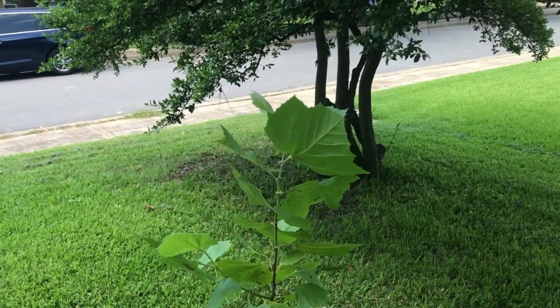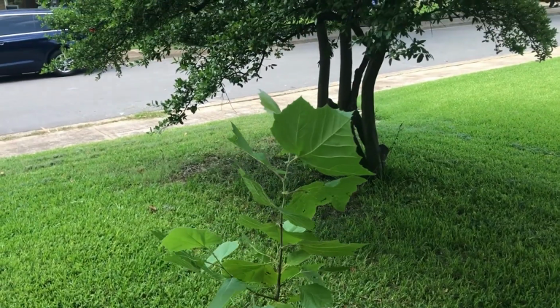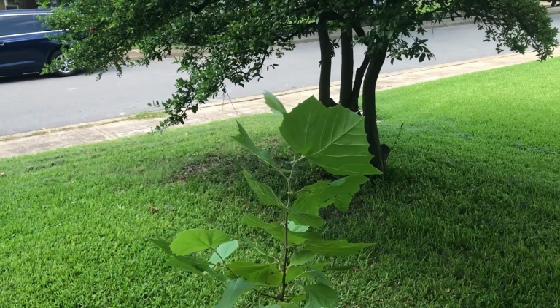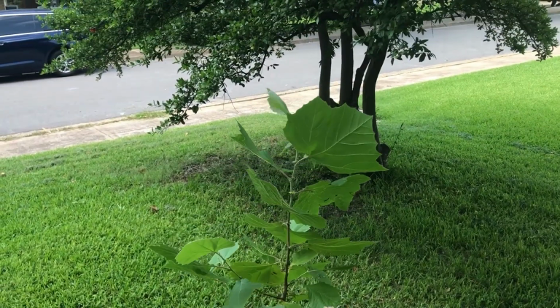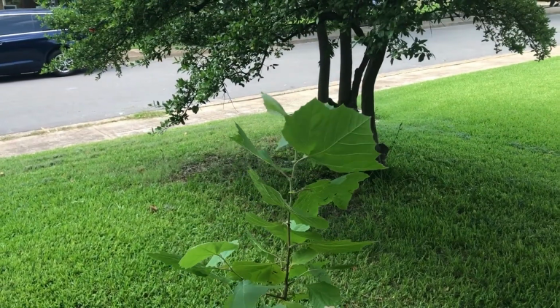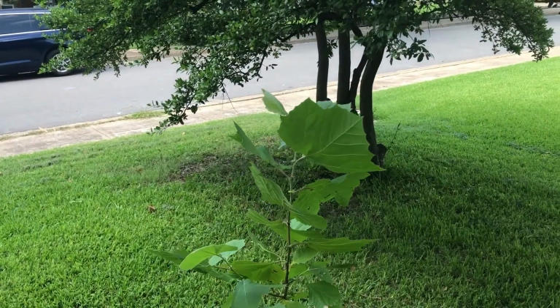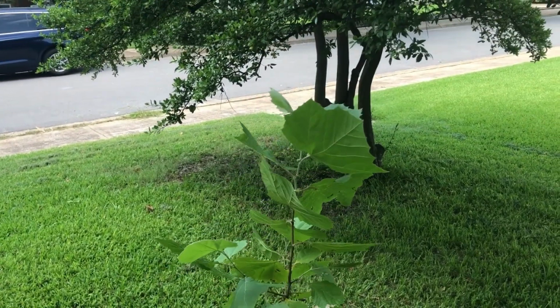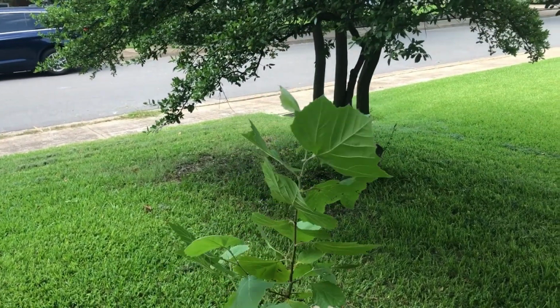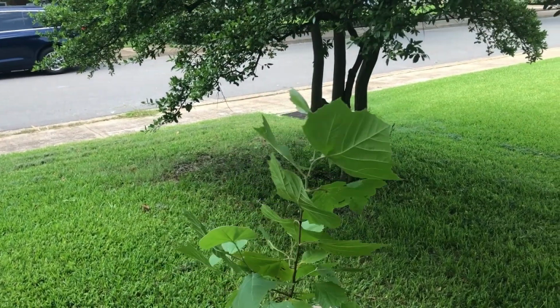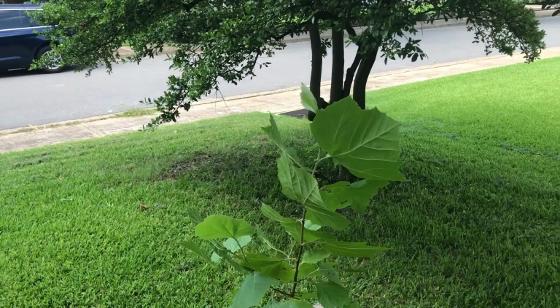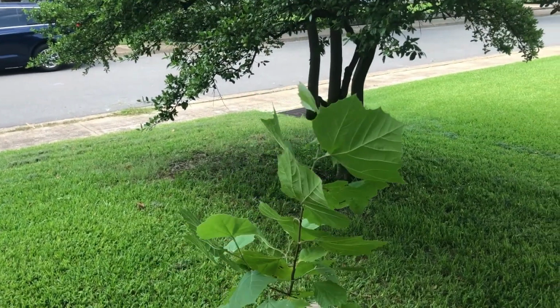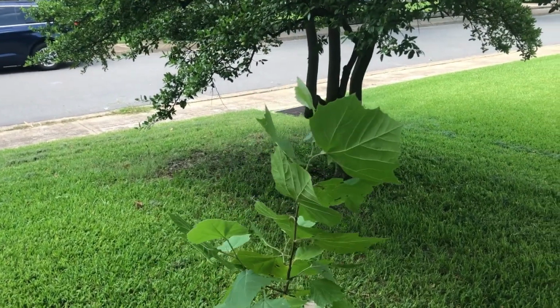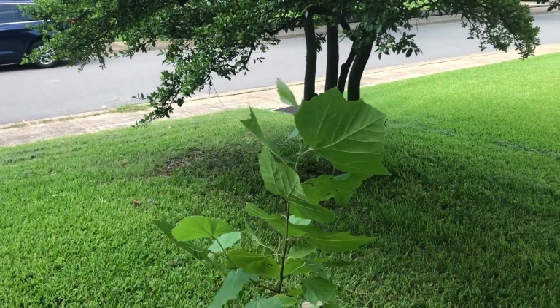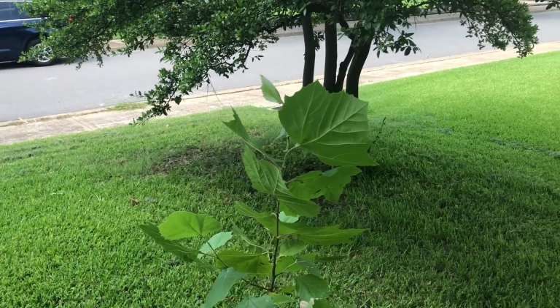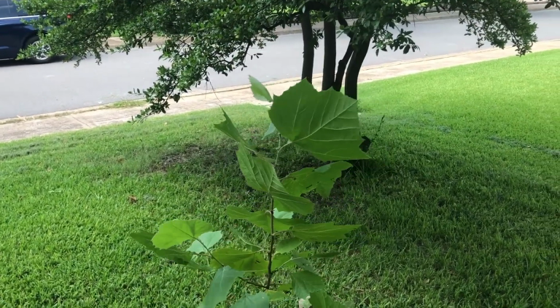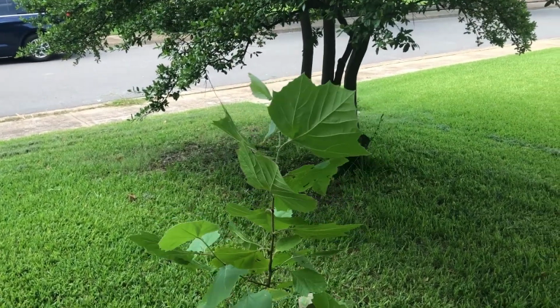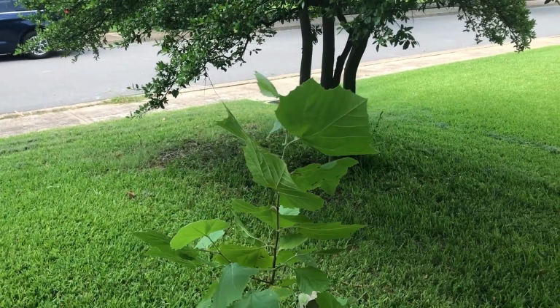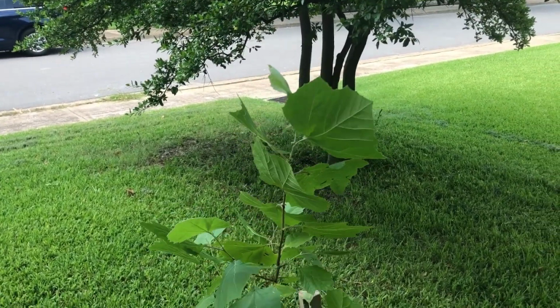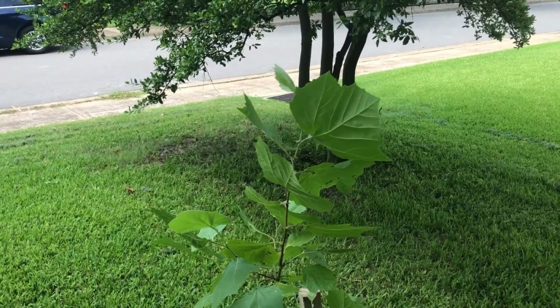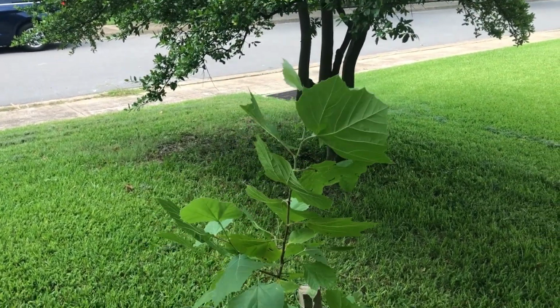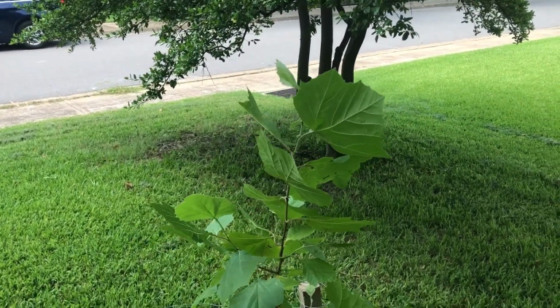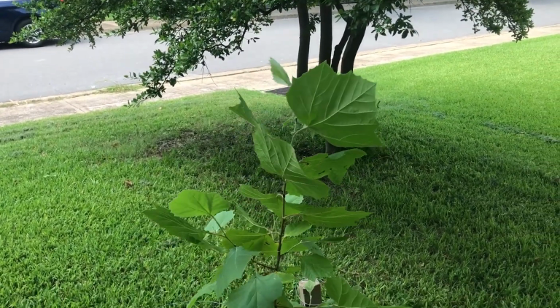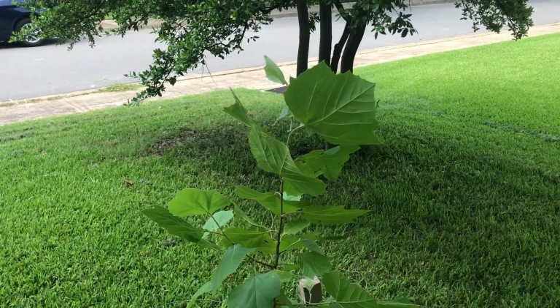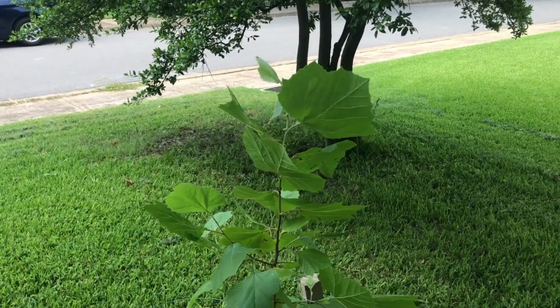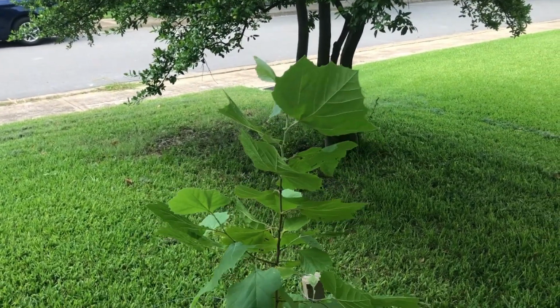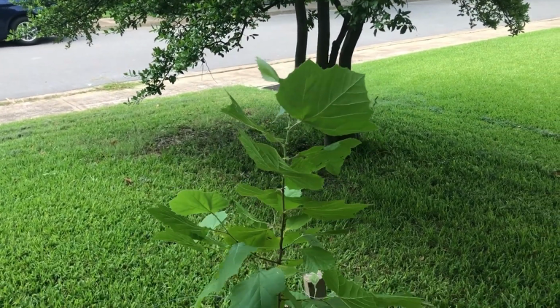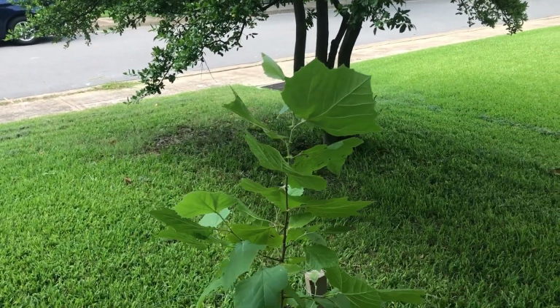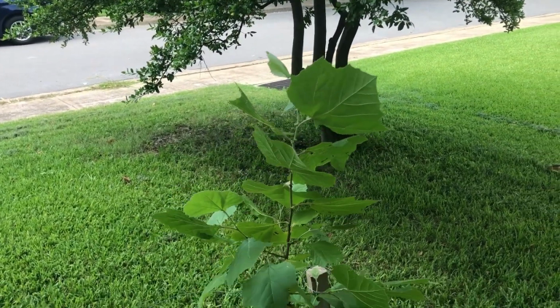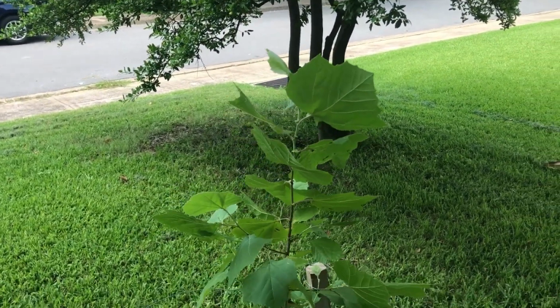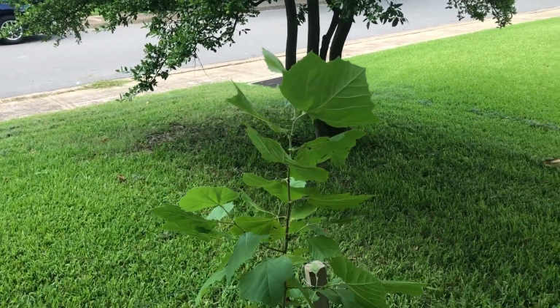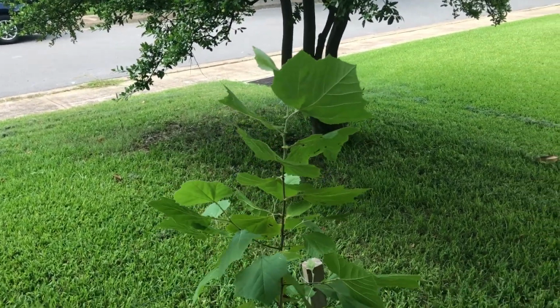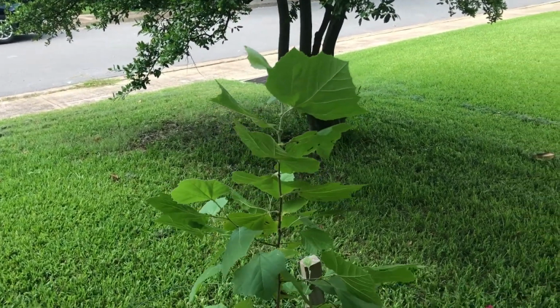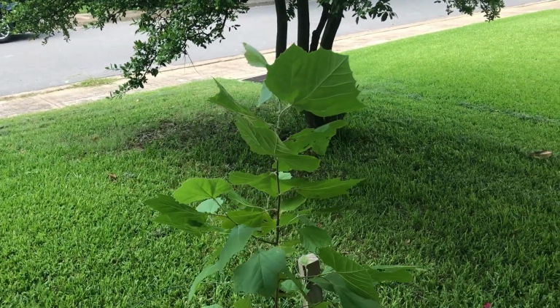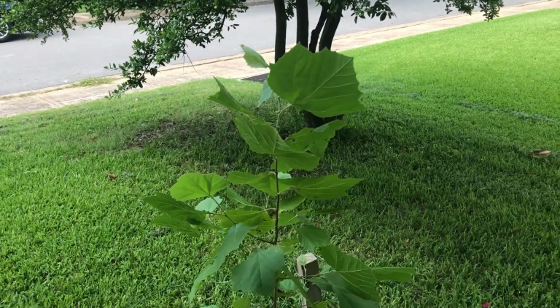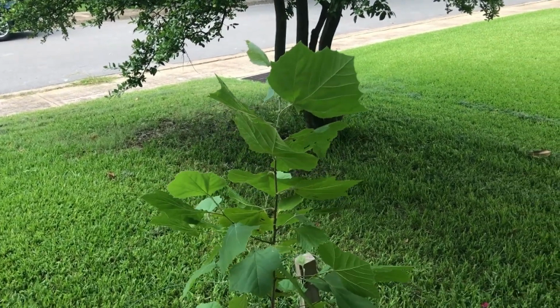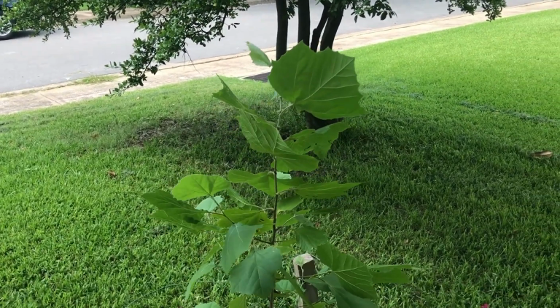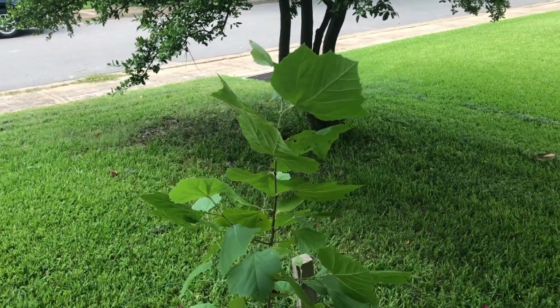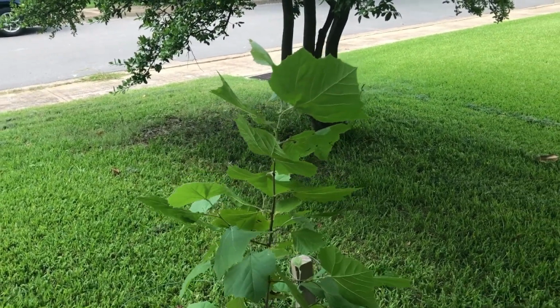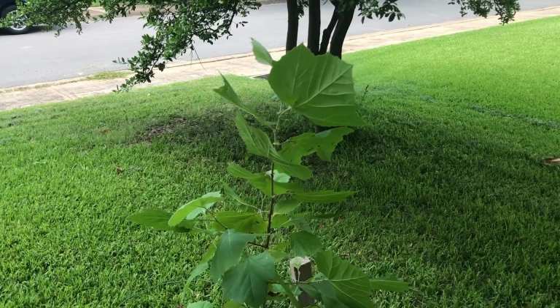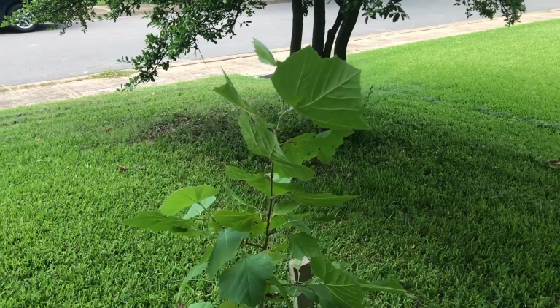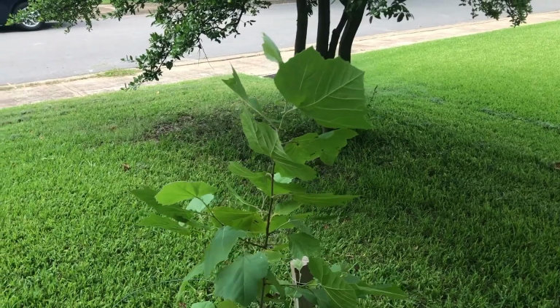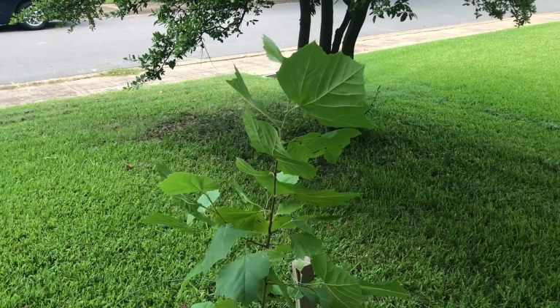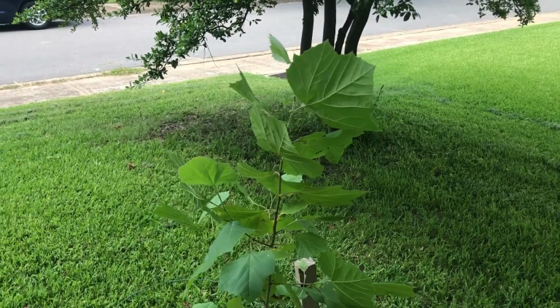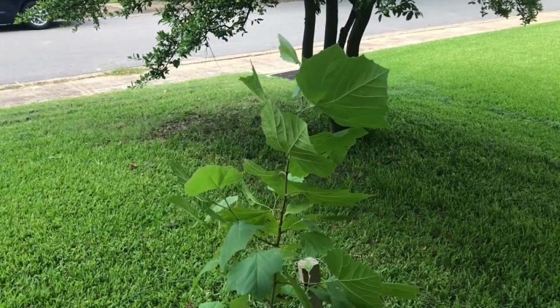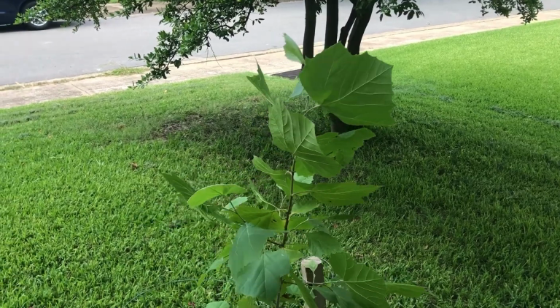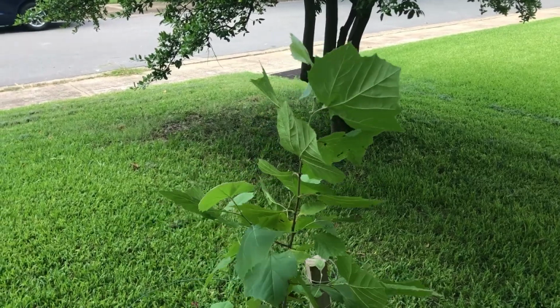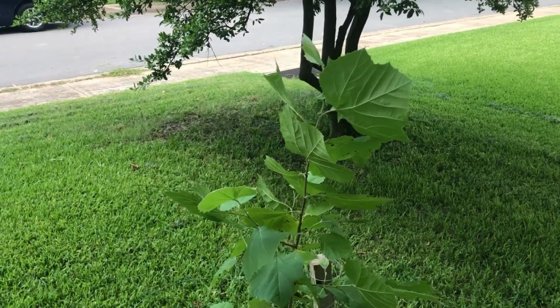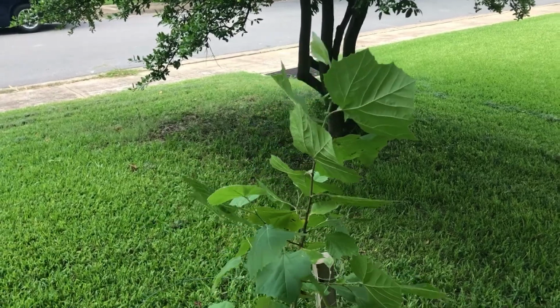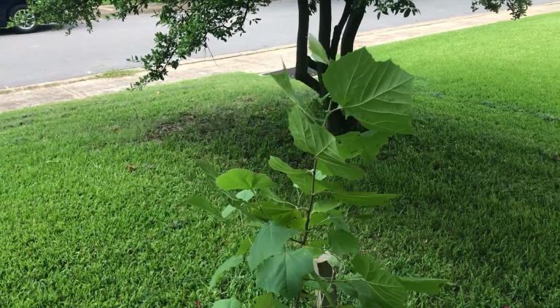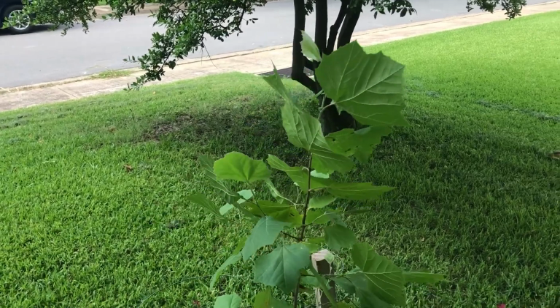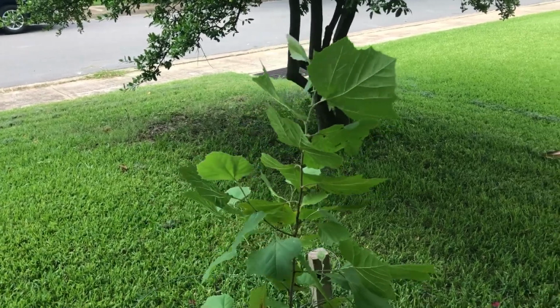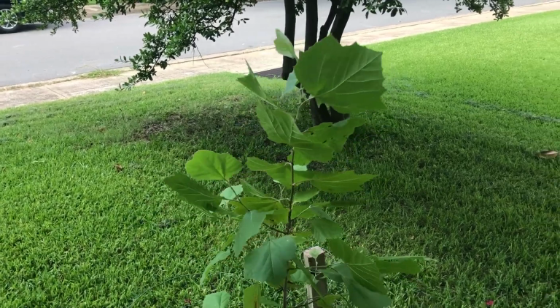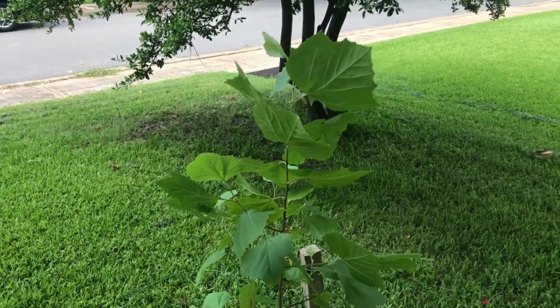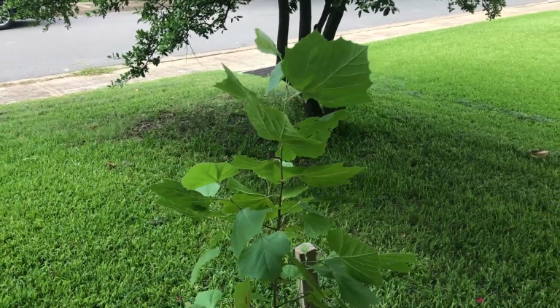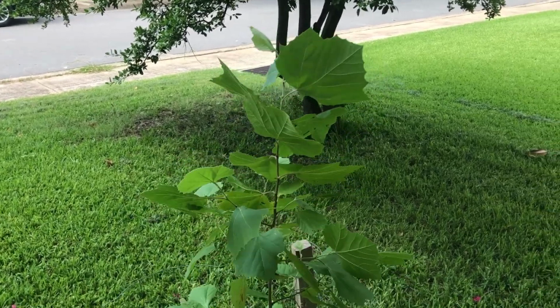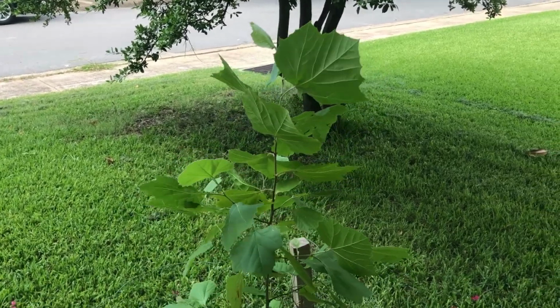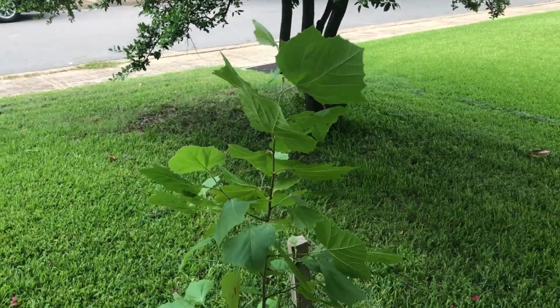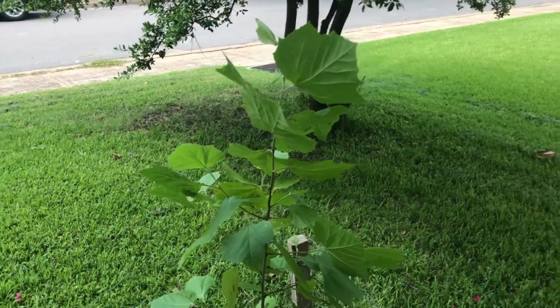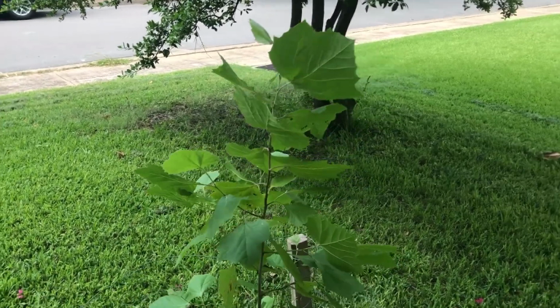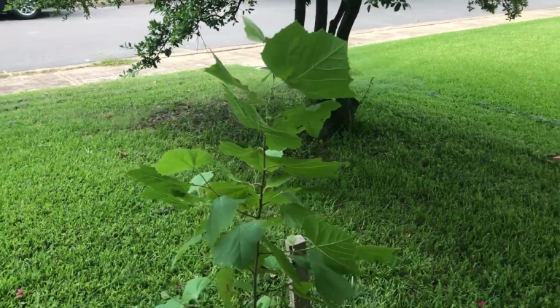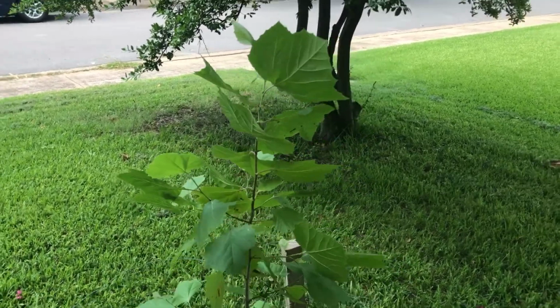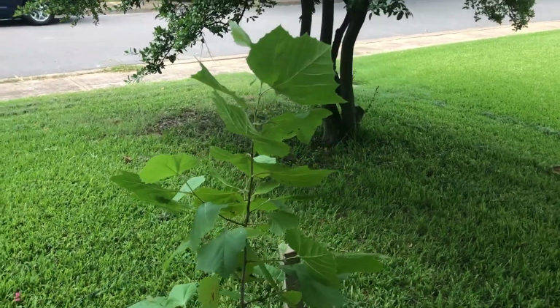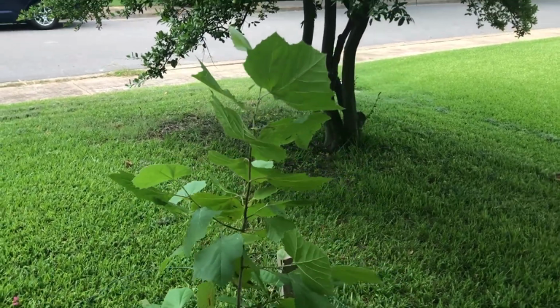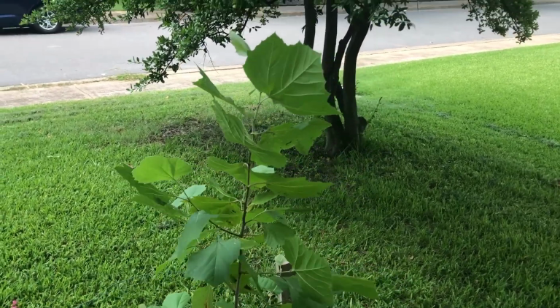So there you go — American sycamore, Platanus occidentalis, one year of growth. Thank you.